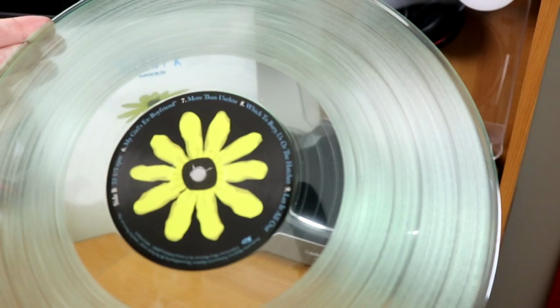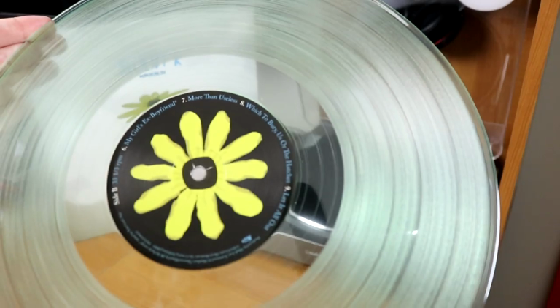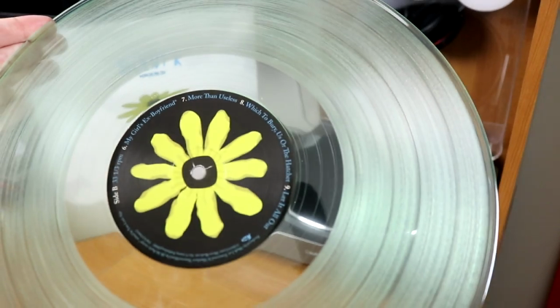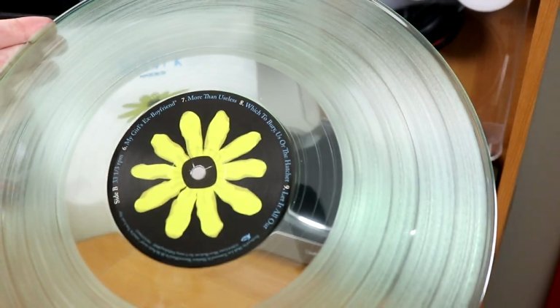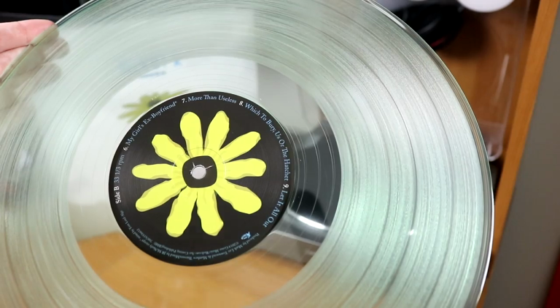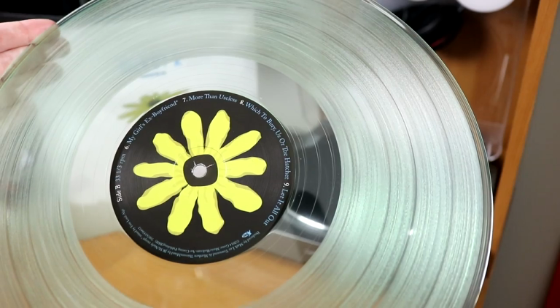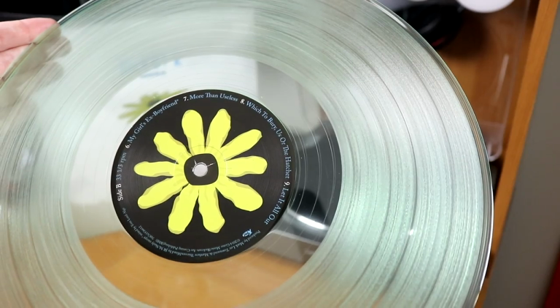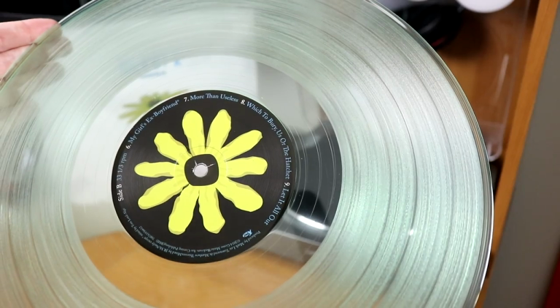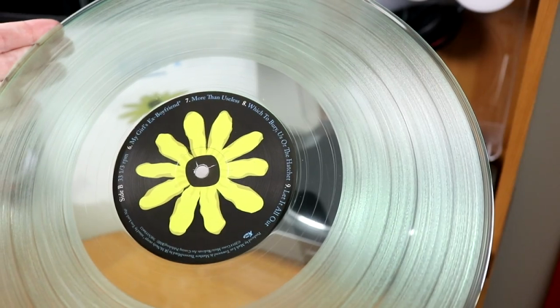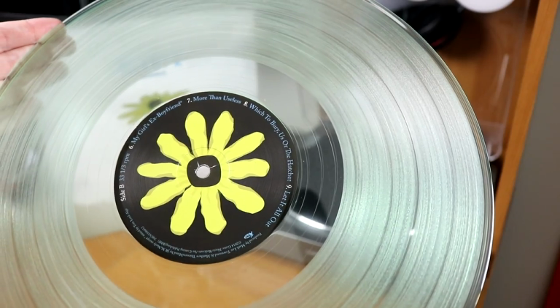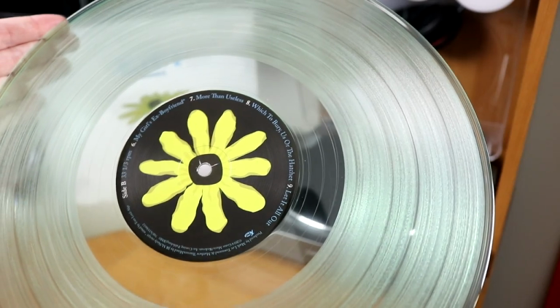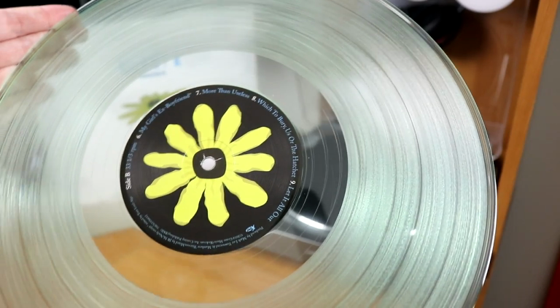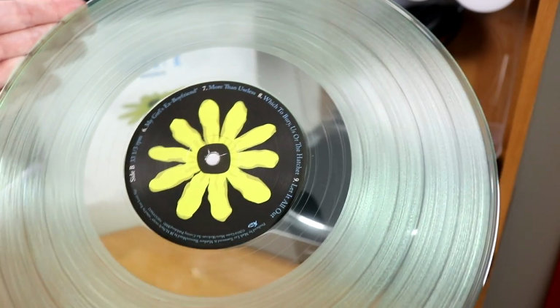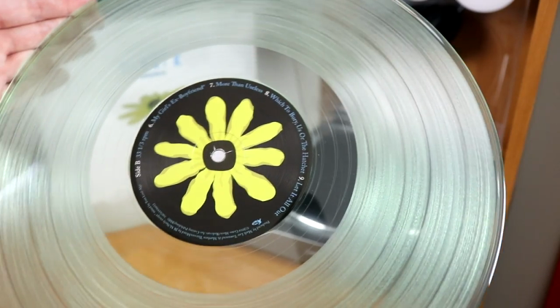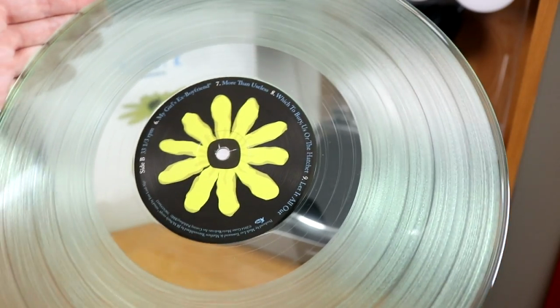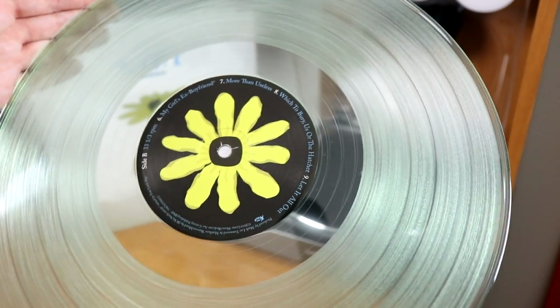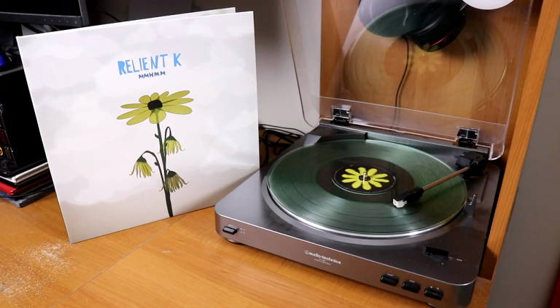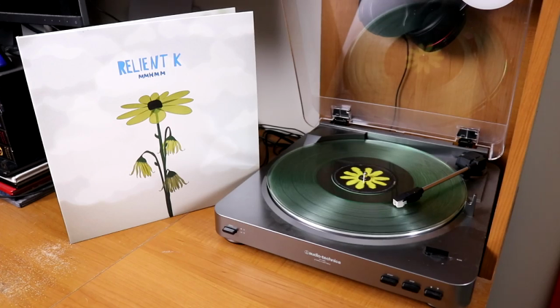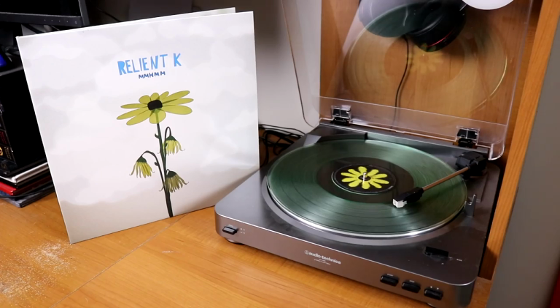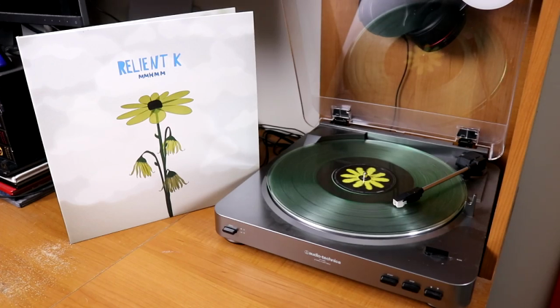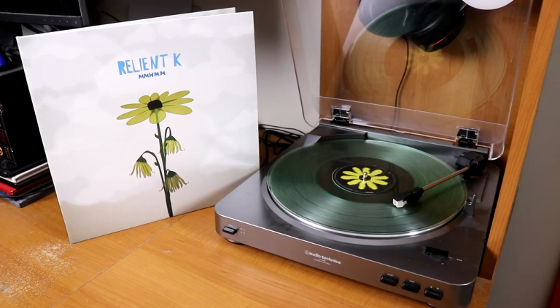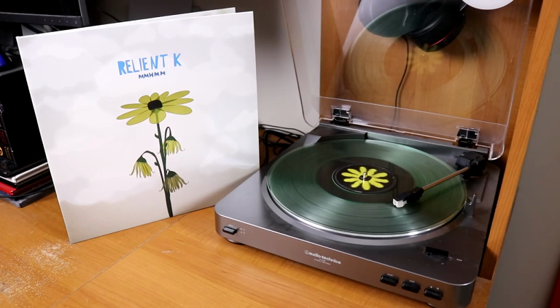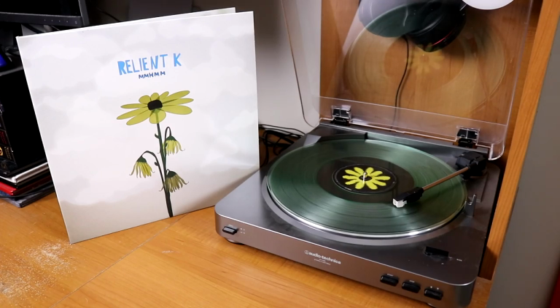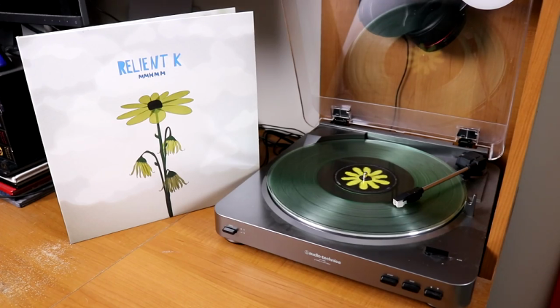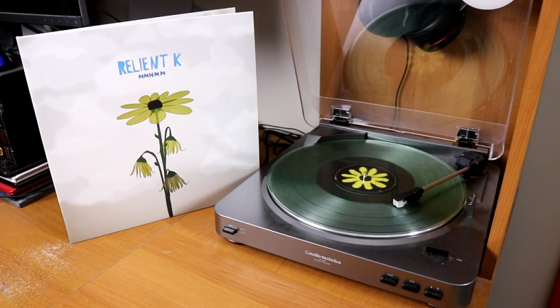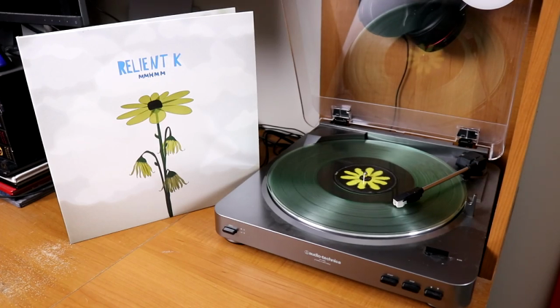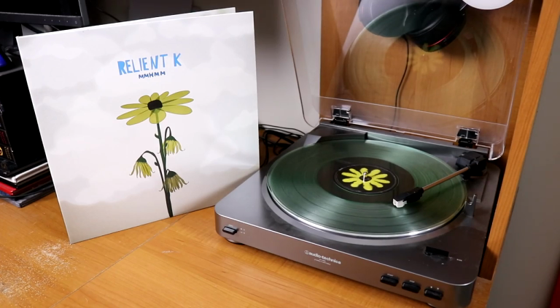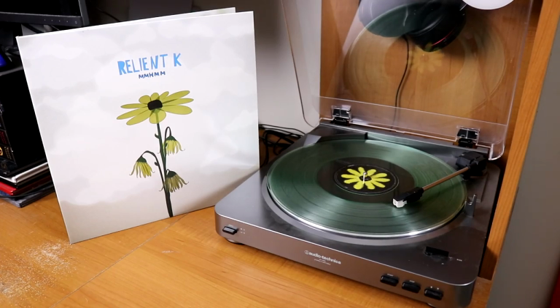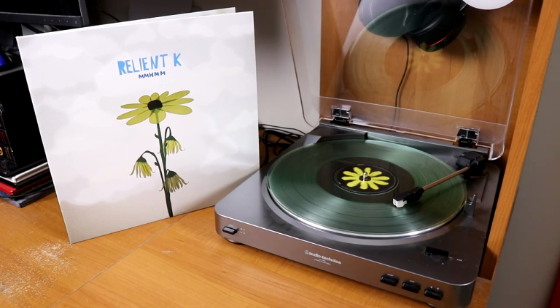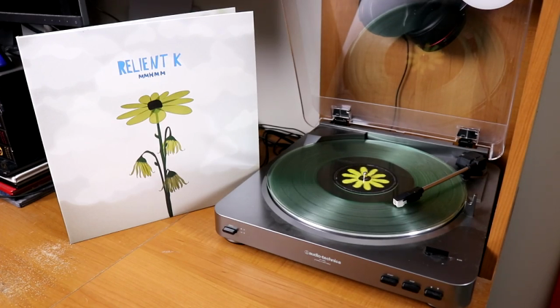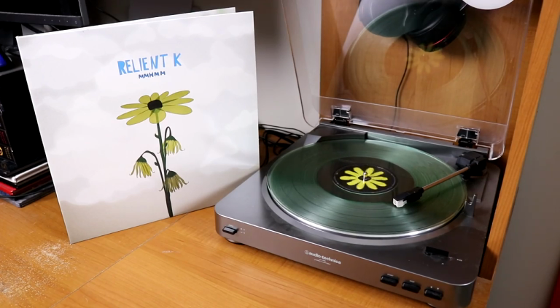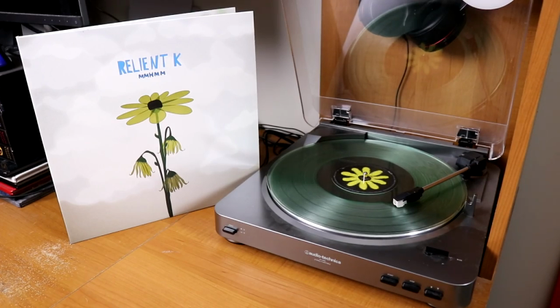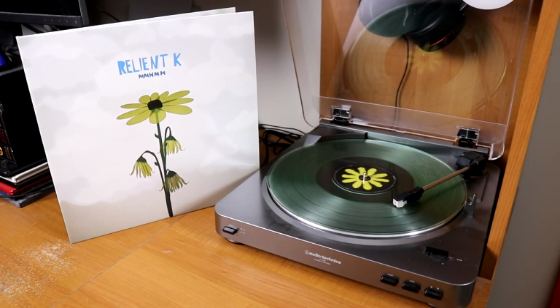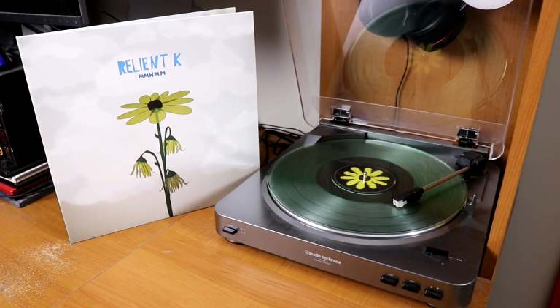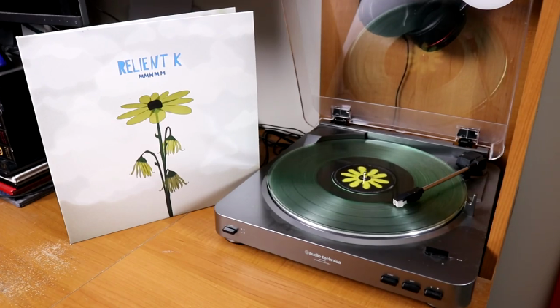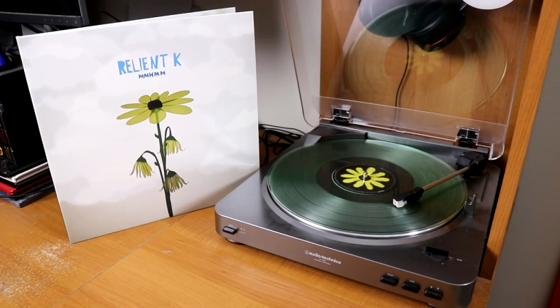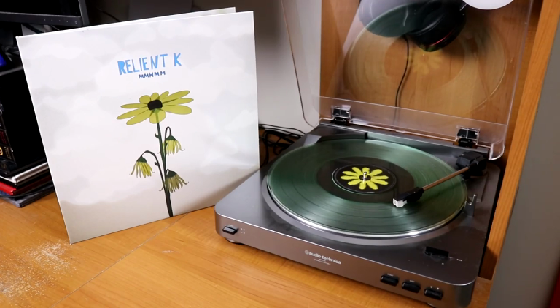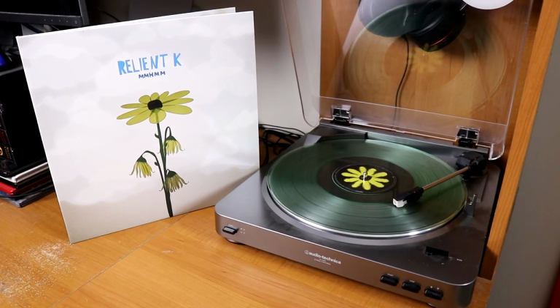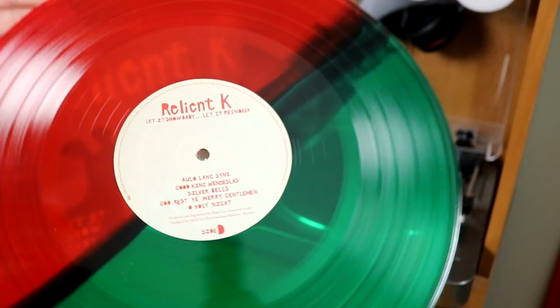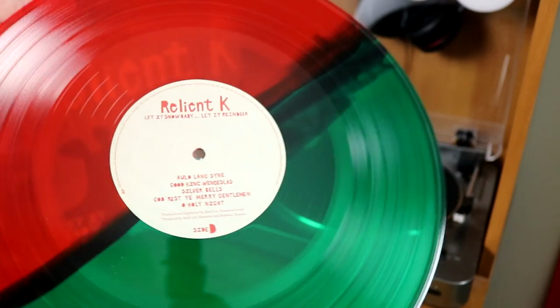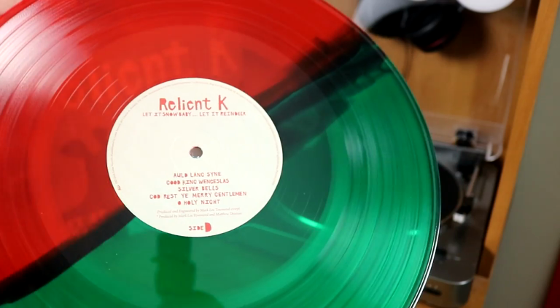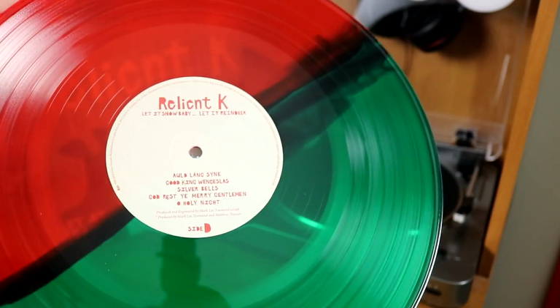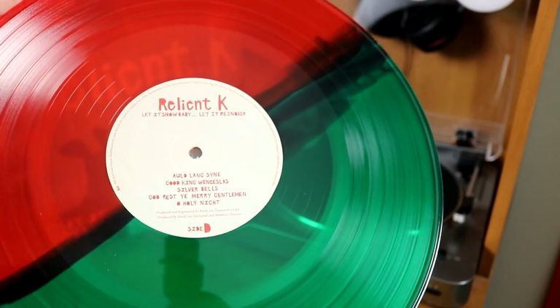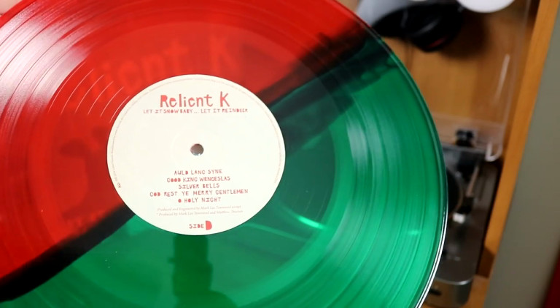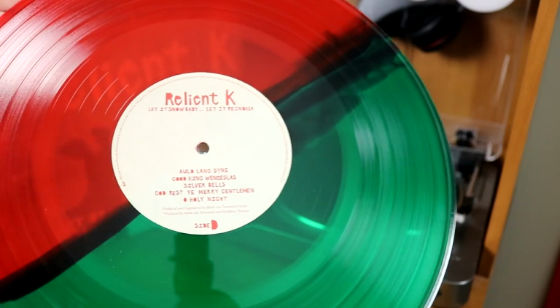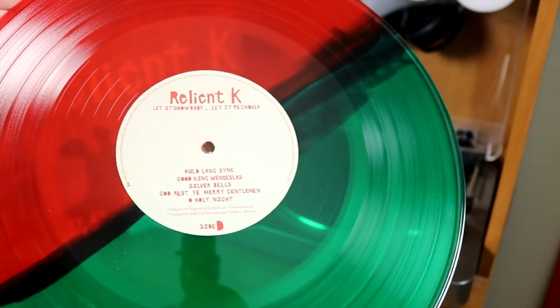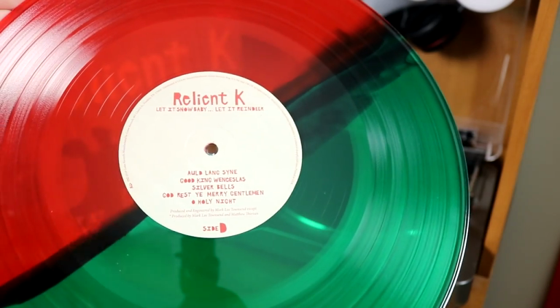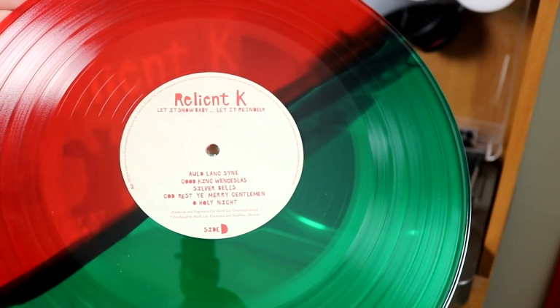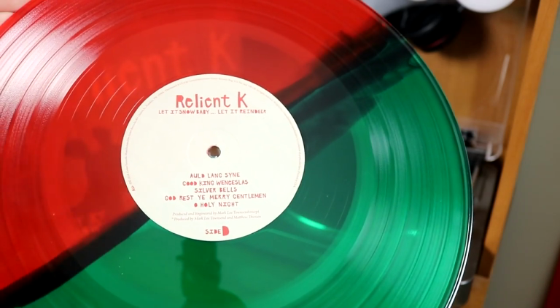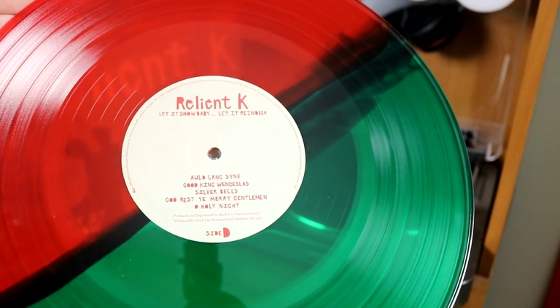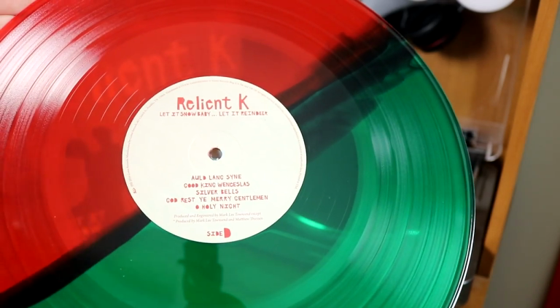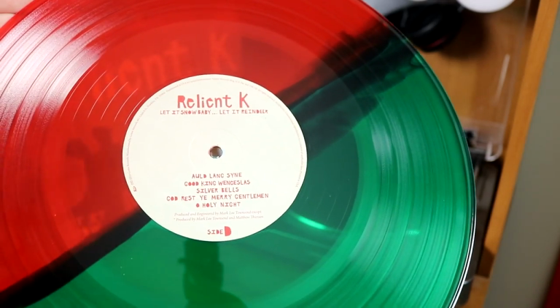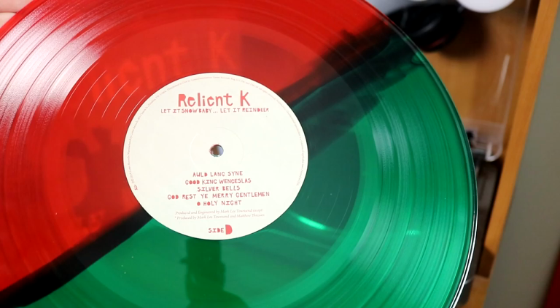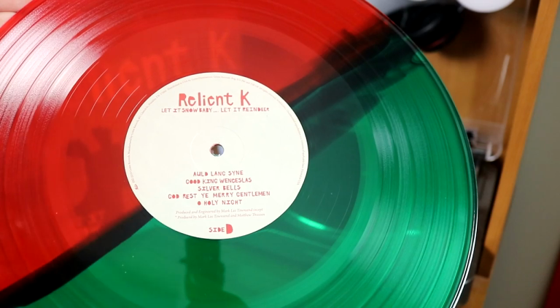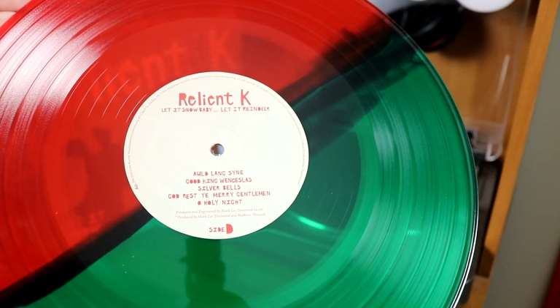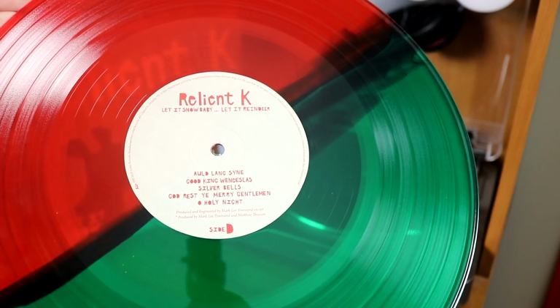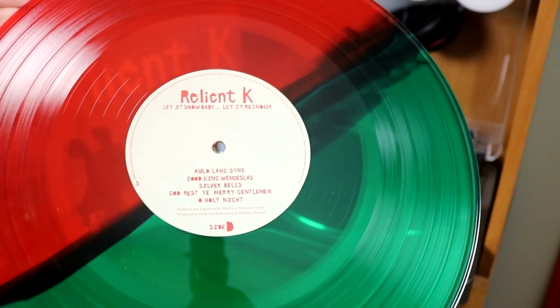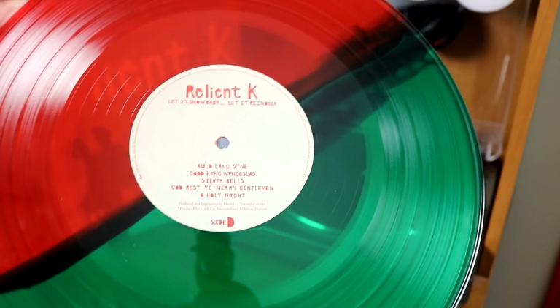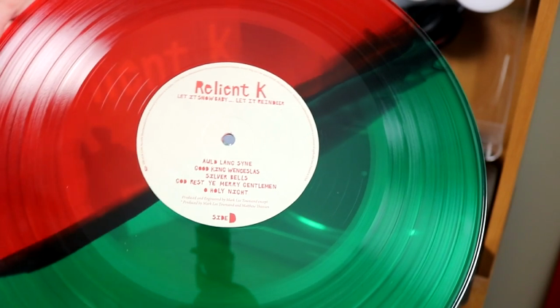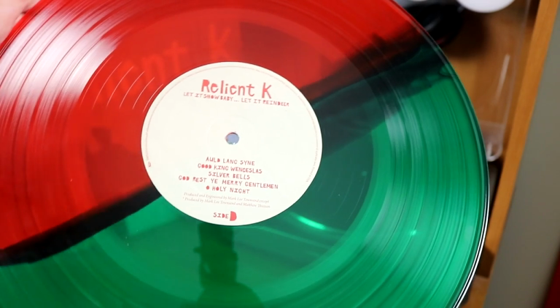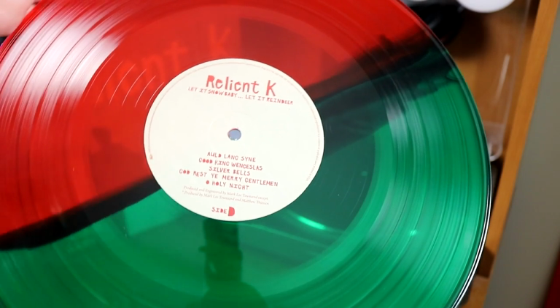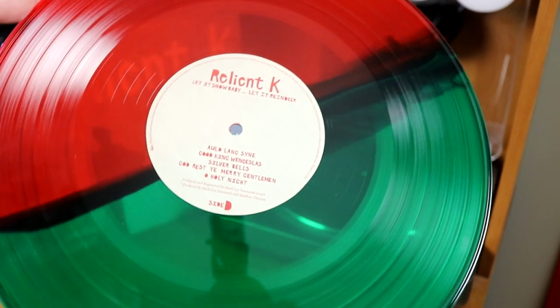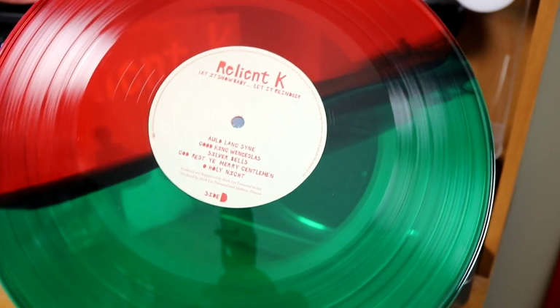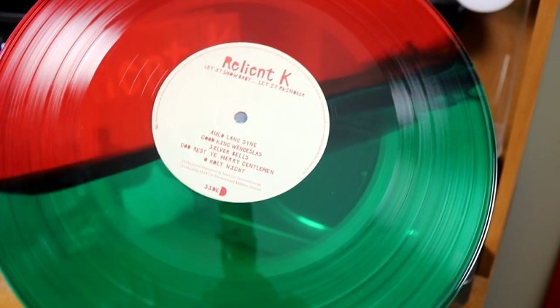Relient K, Mmhmm, and Let It Snow Baby, Let It Reindeer — both on colored pressings of their own.